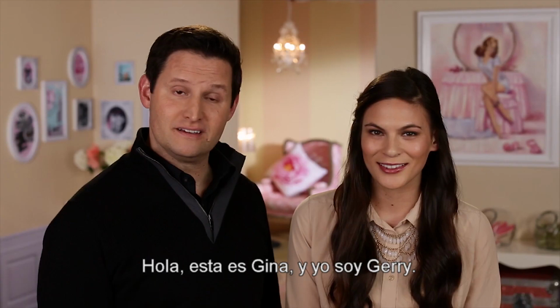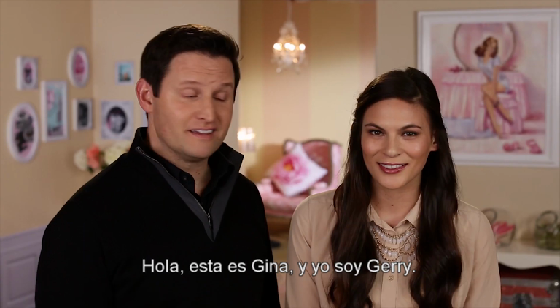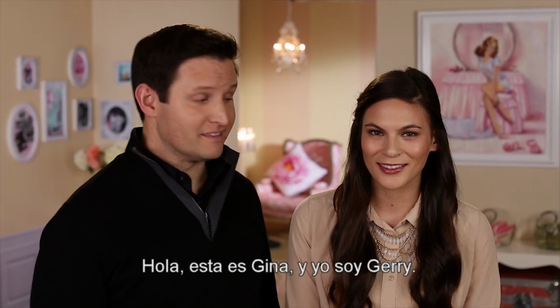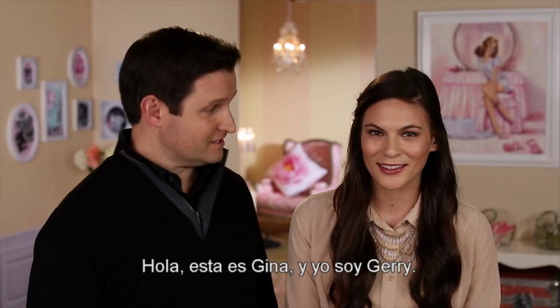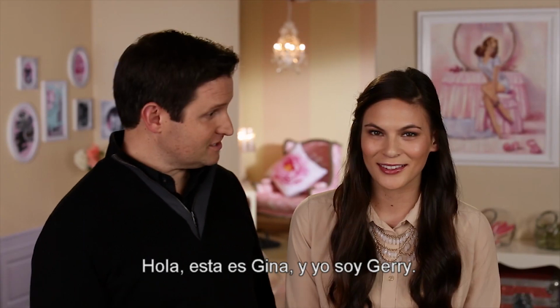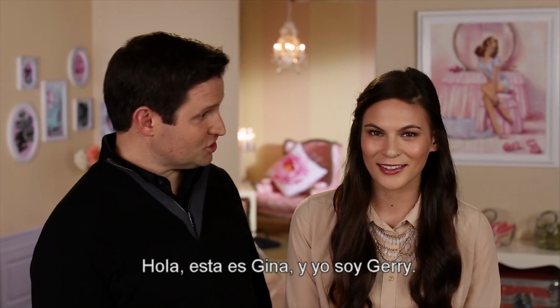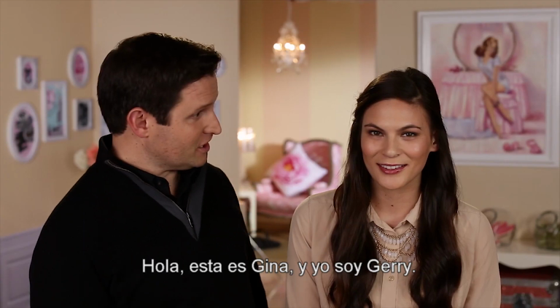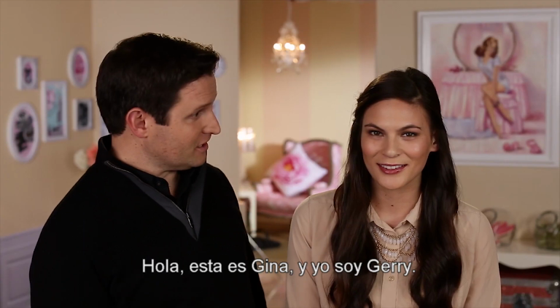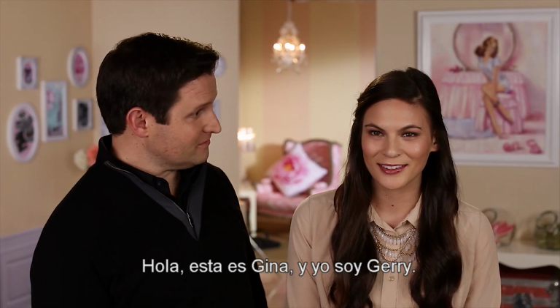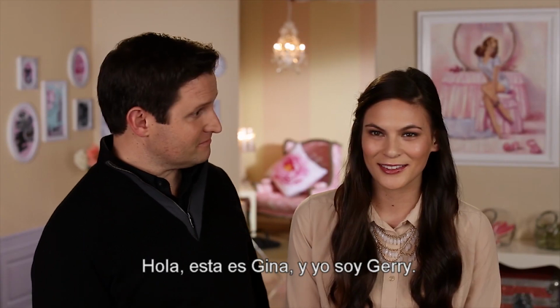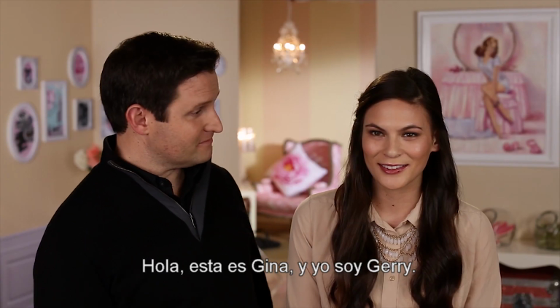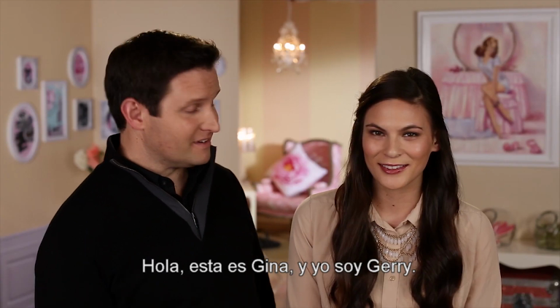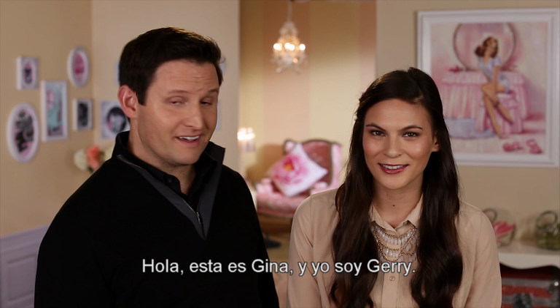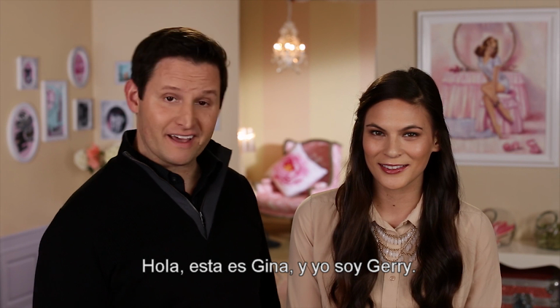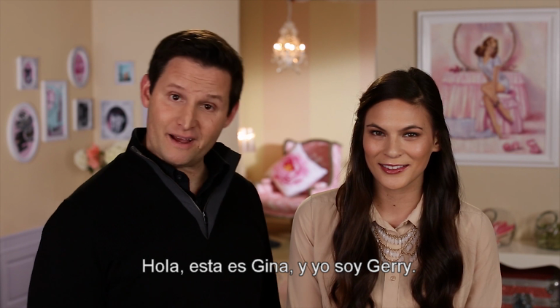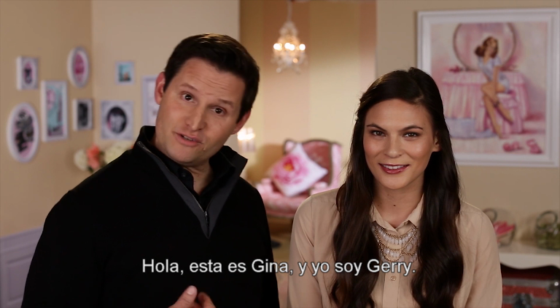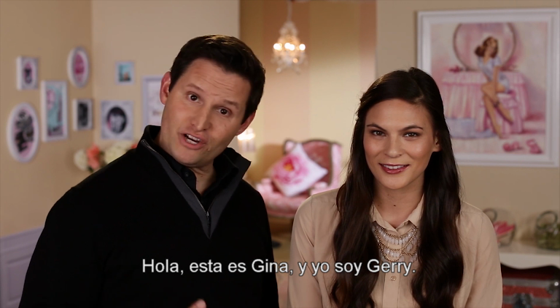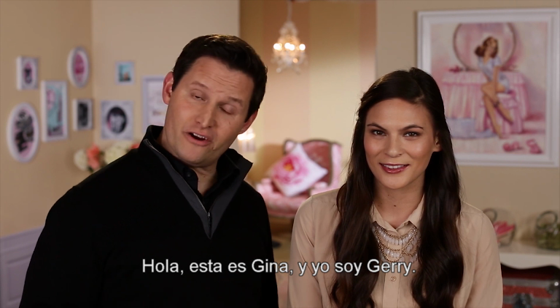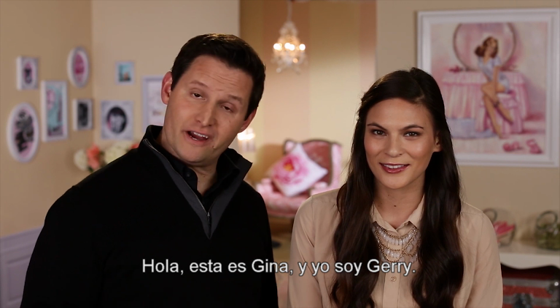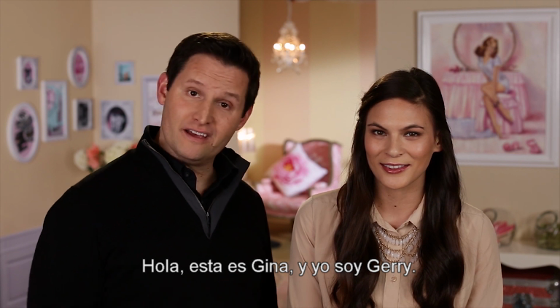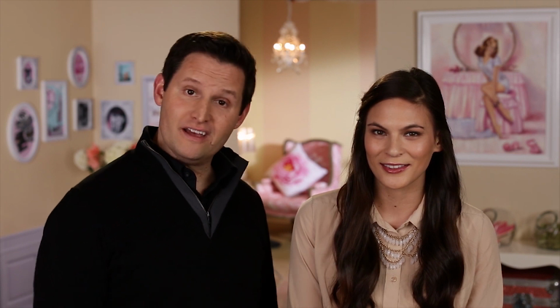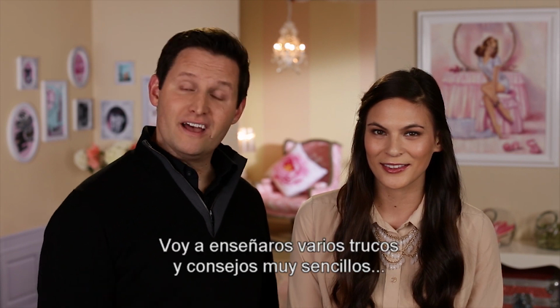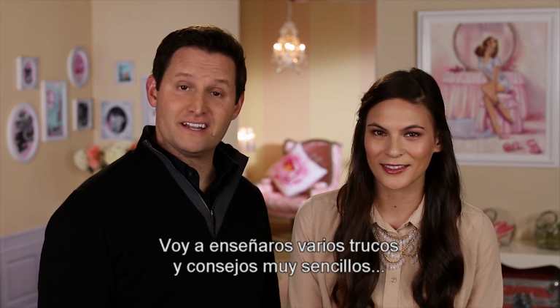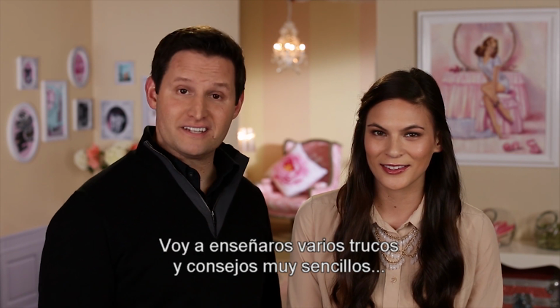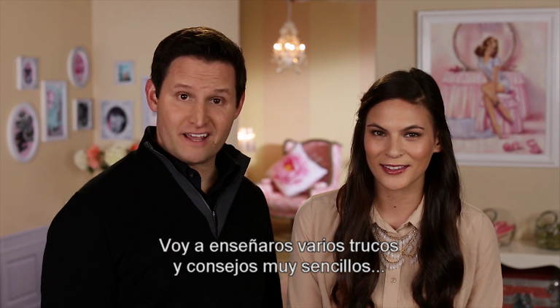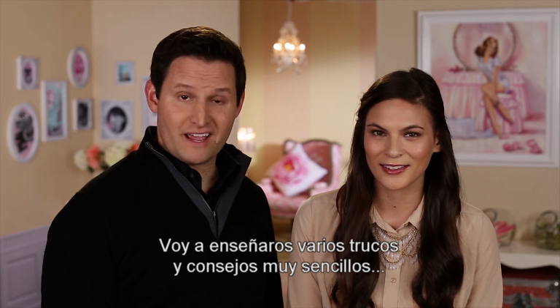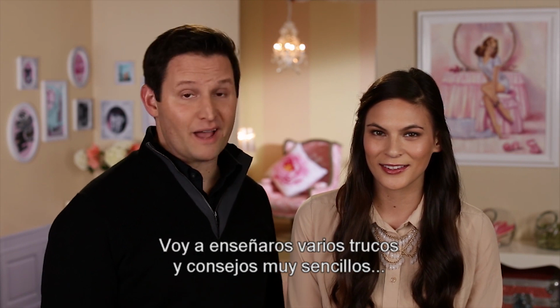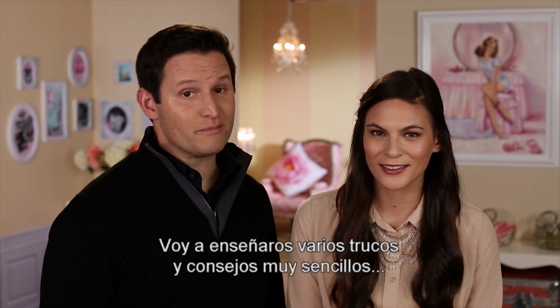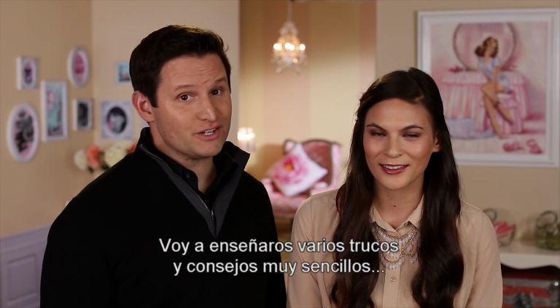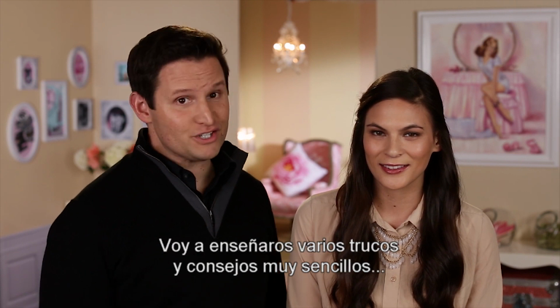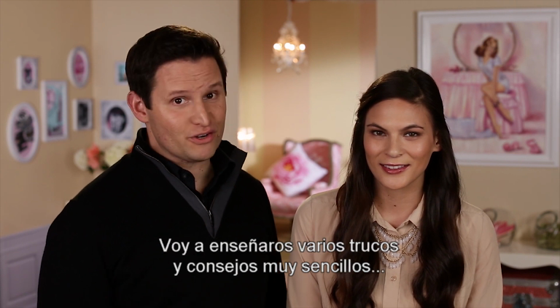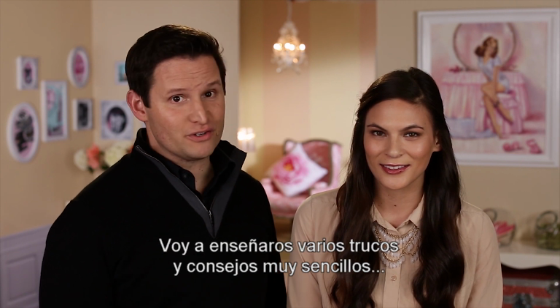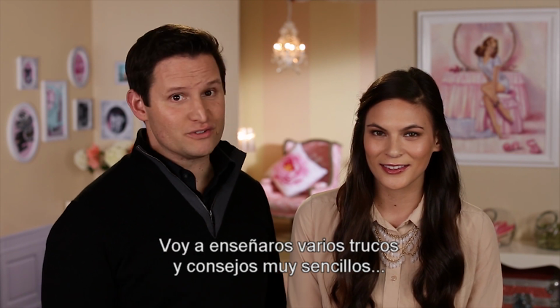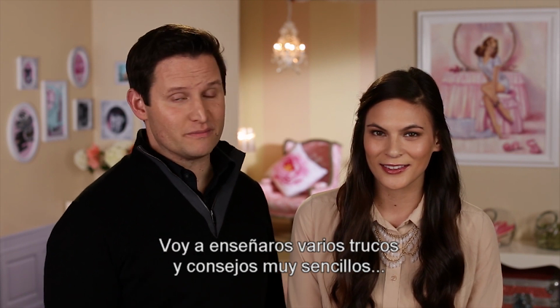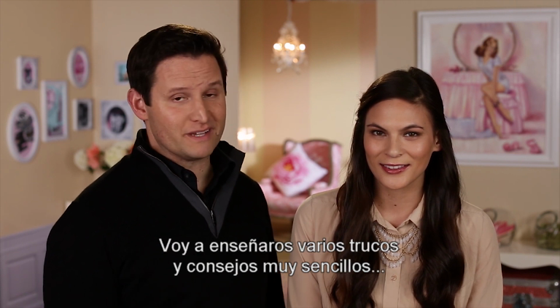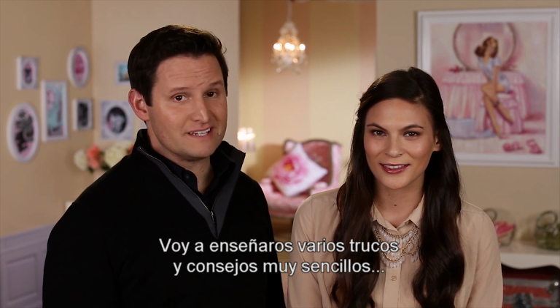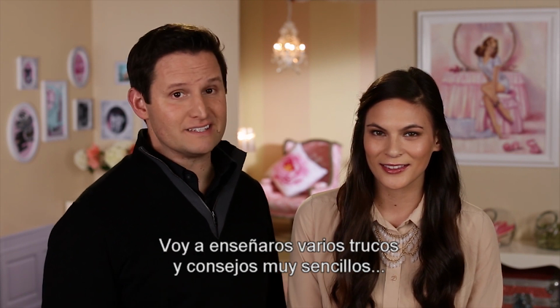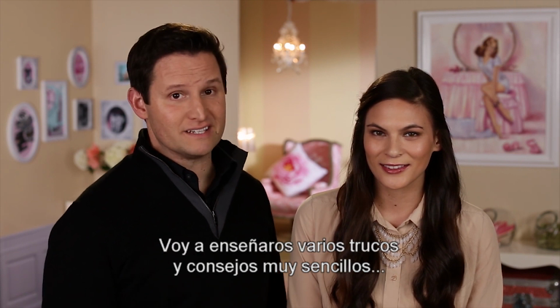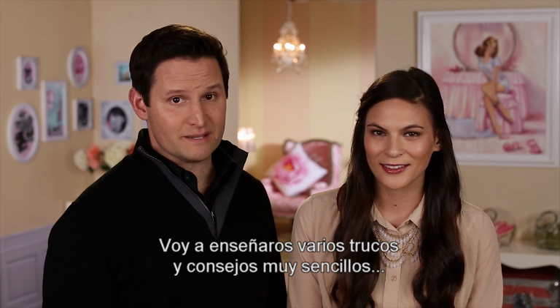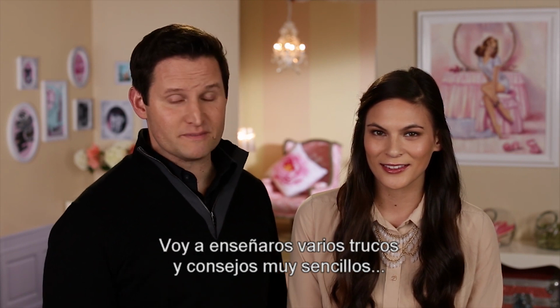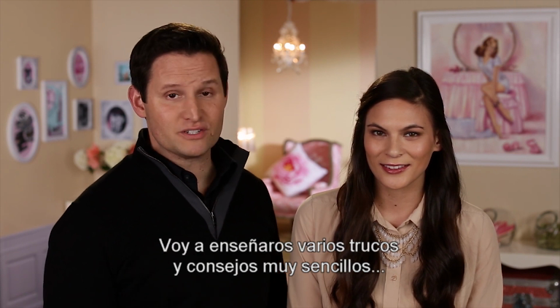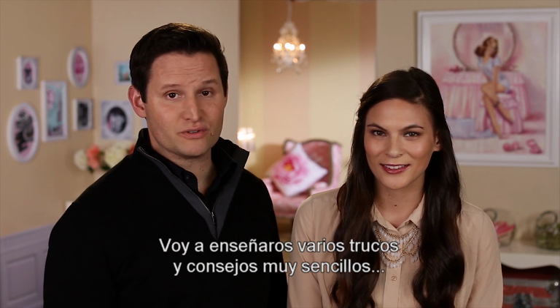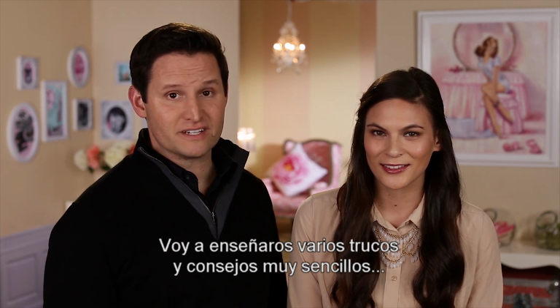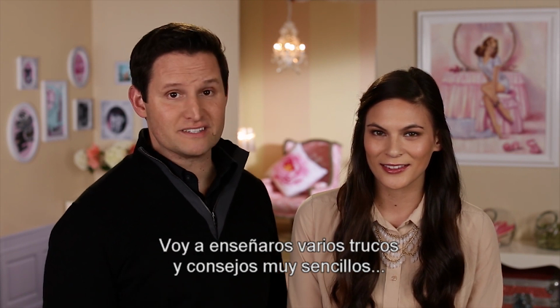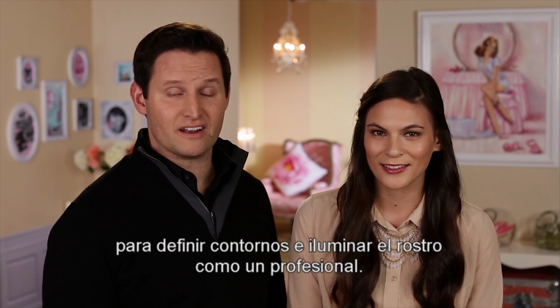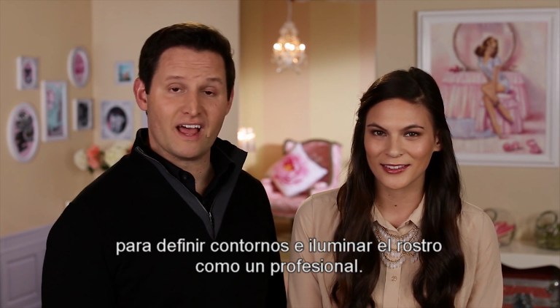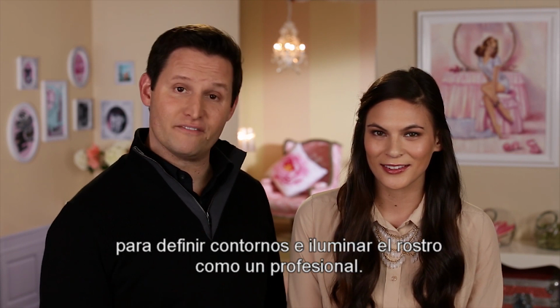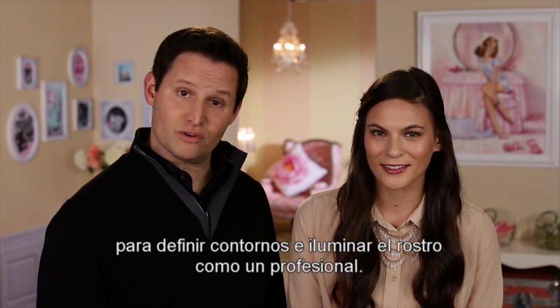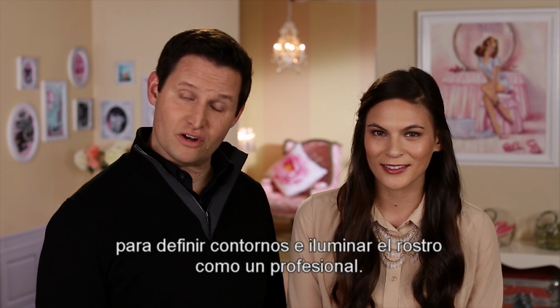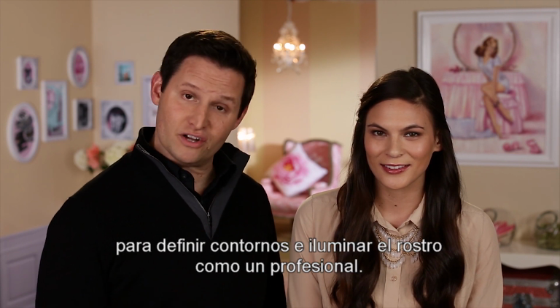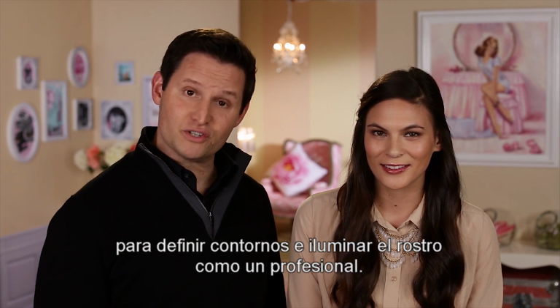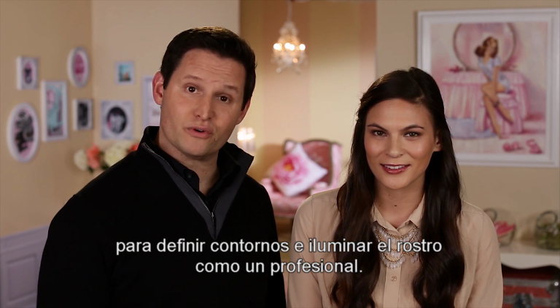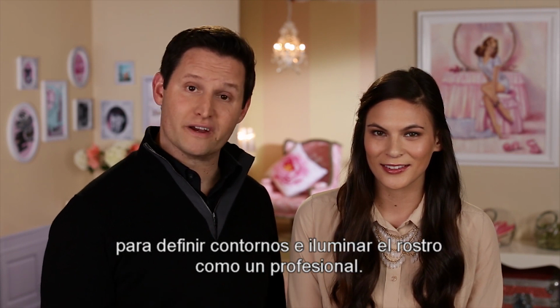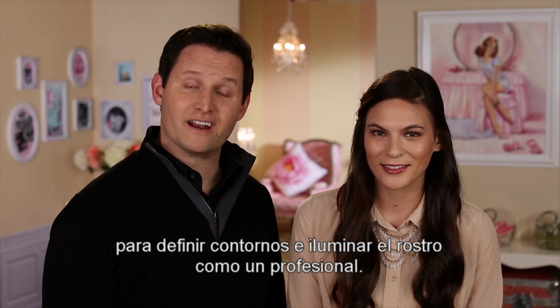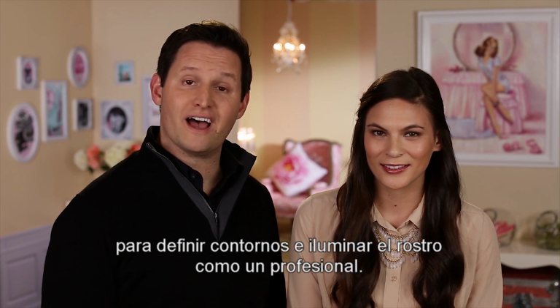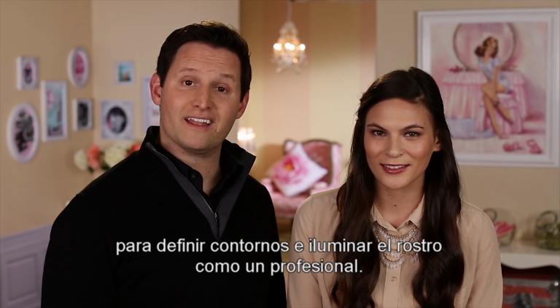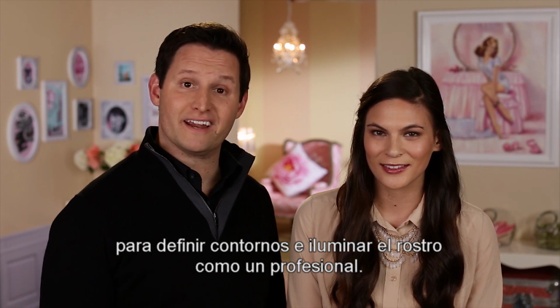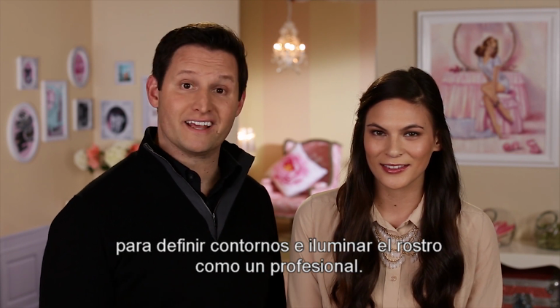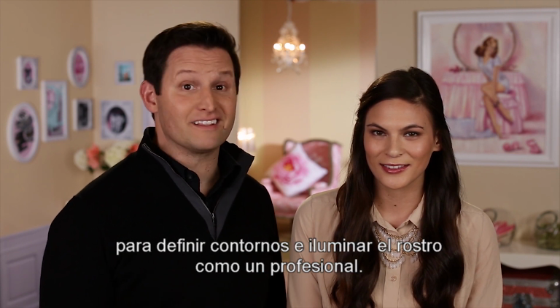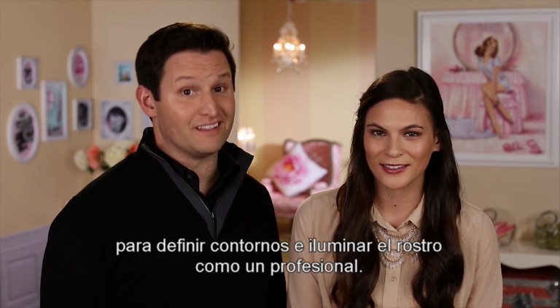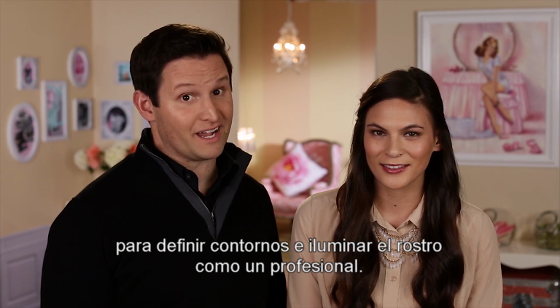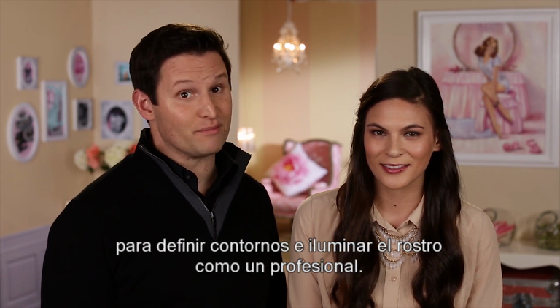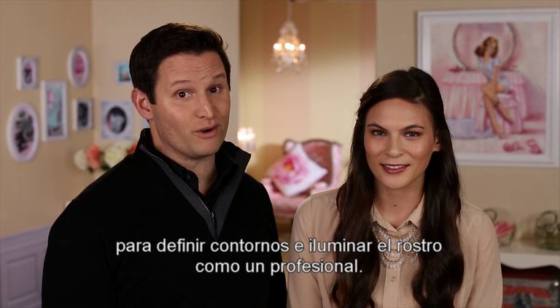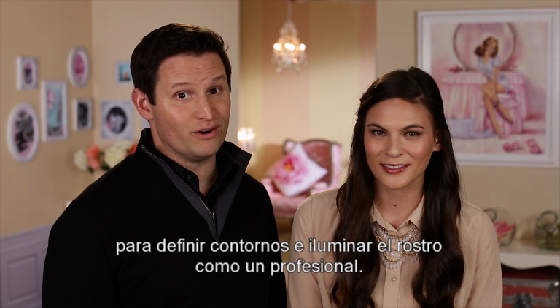This is Gina, and I'm Jerry, and today I'm going to show you some easy tips and tricks that will have you contouring and highlighting like a pro.